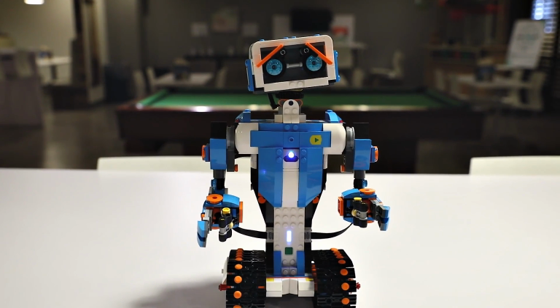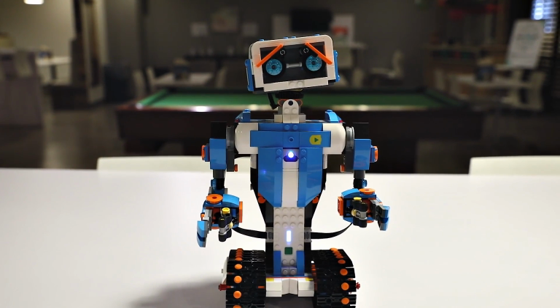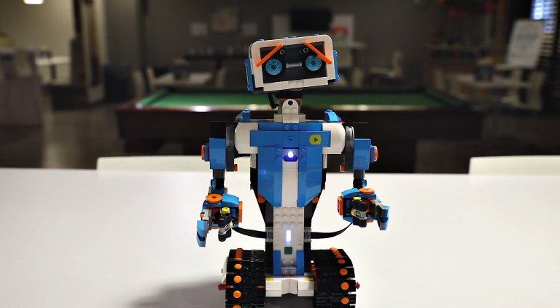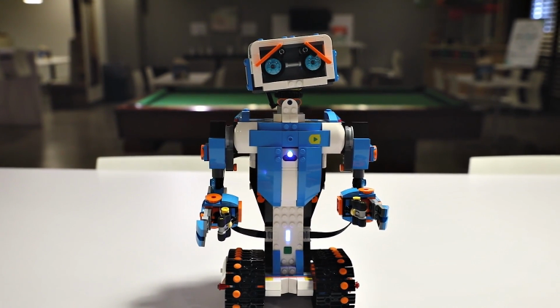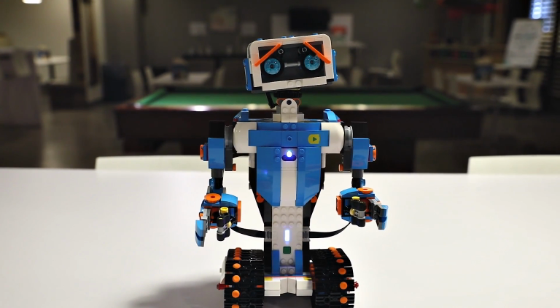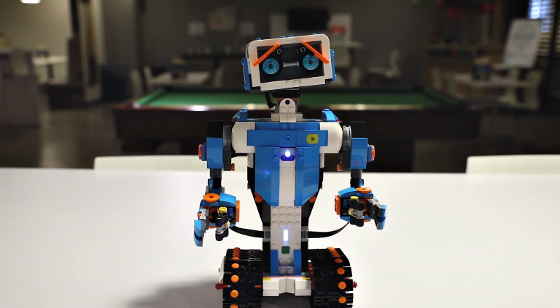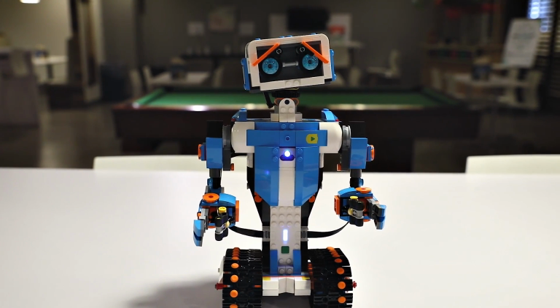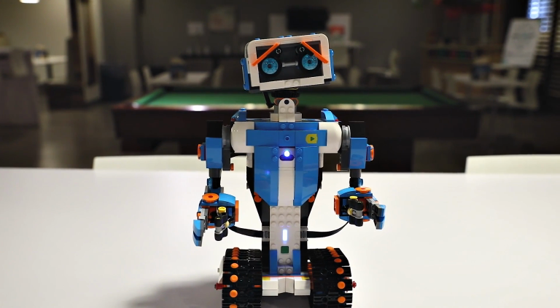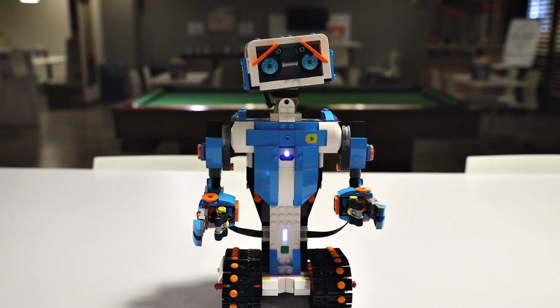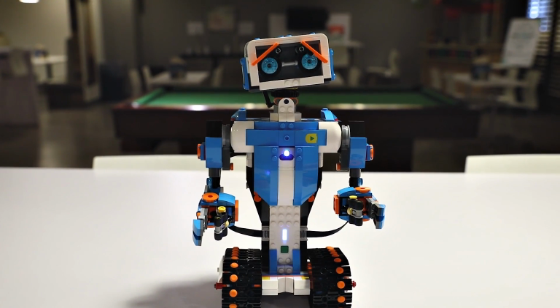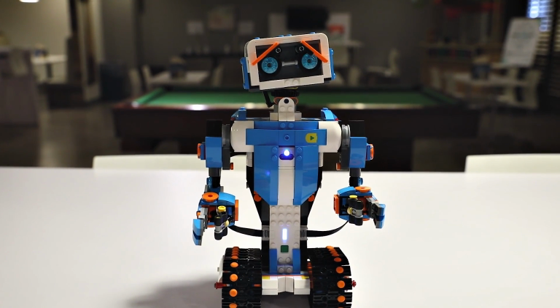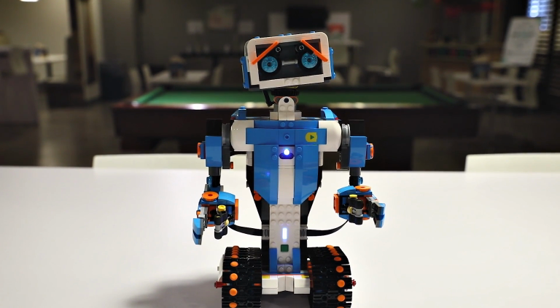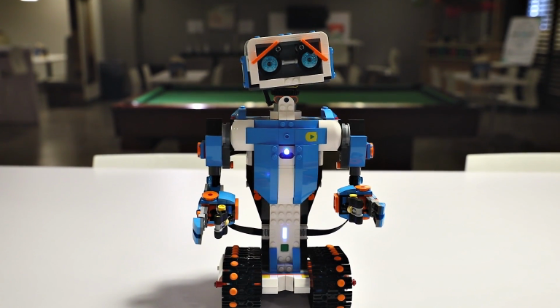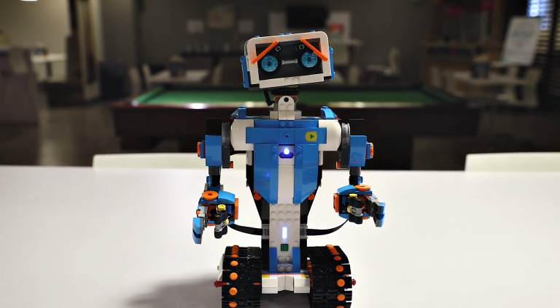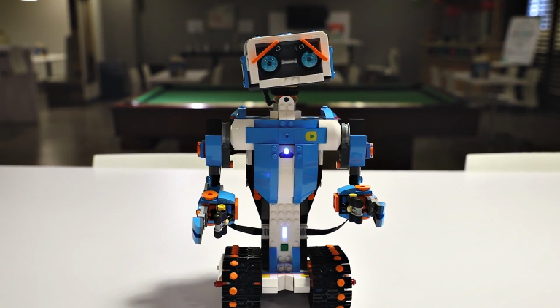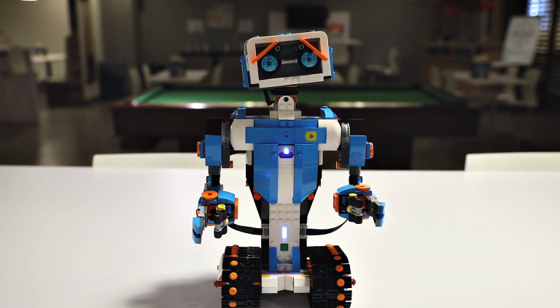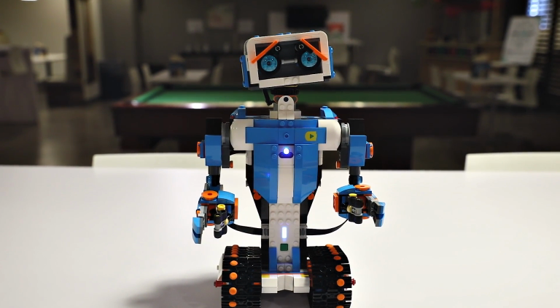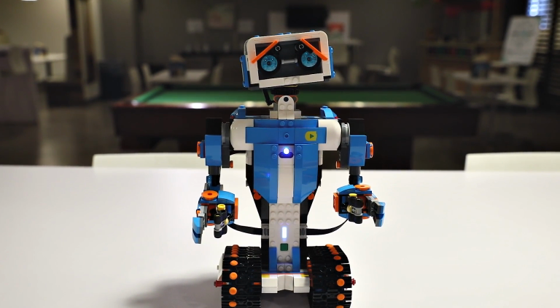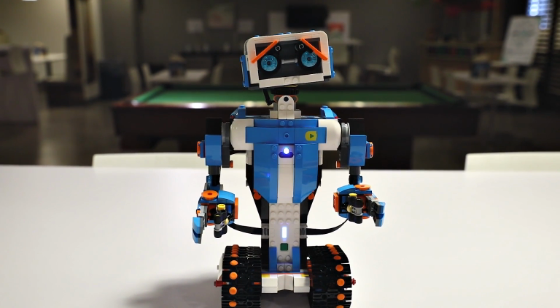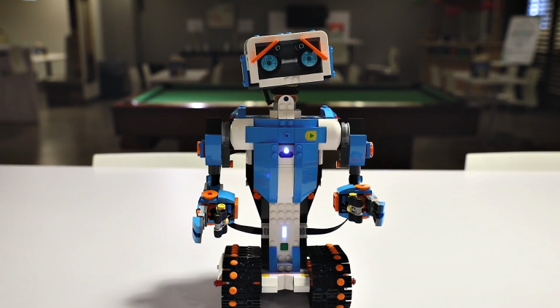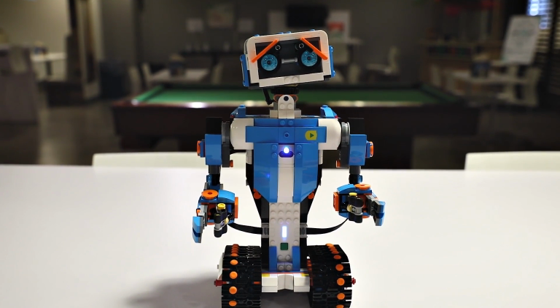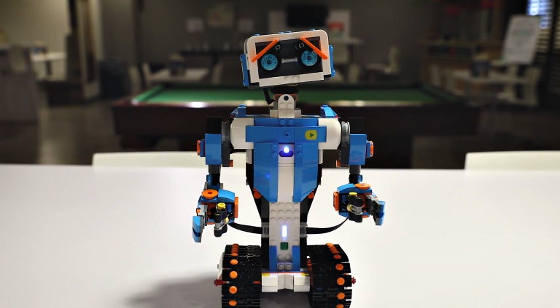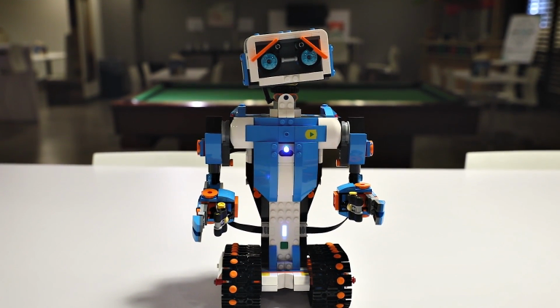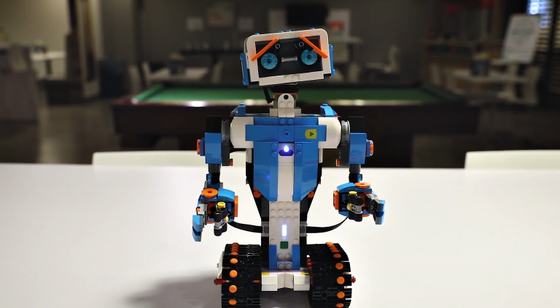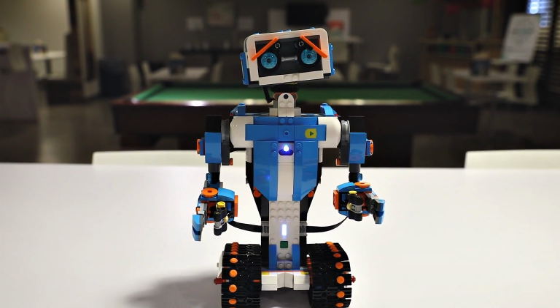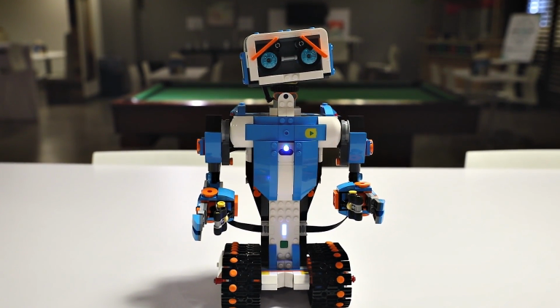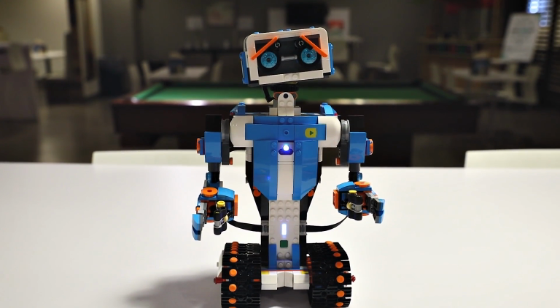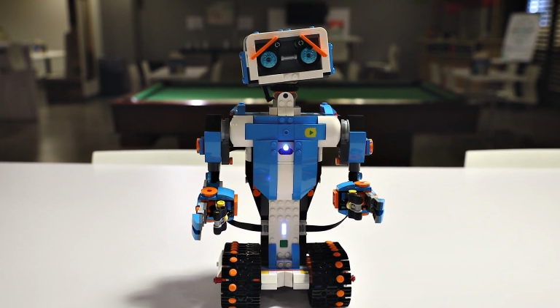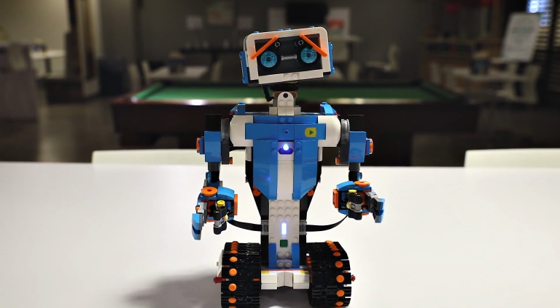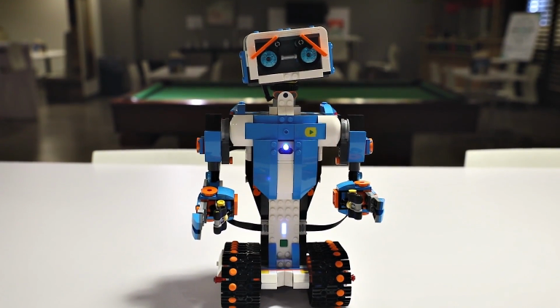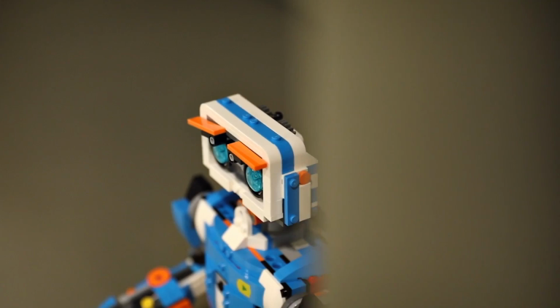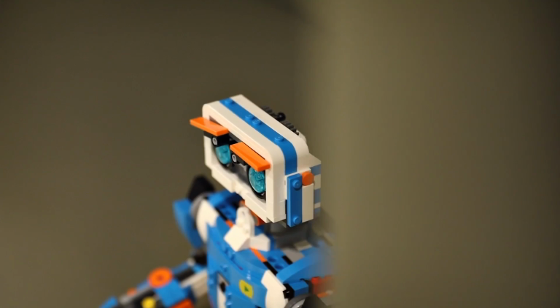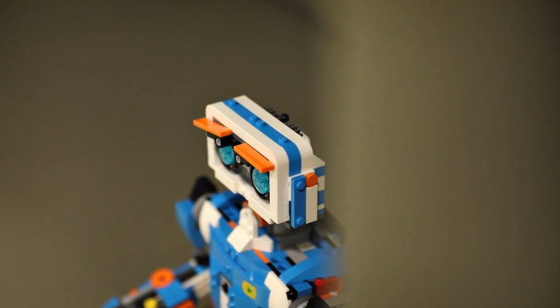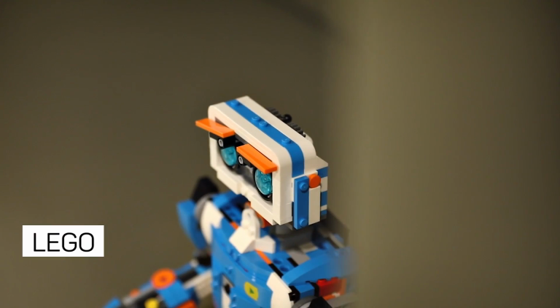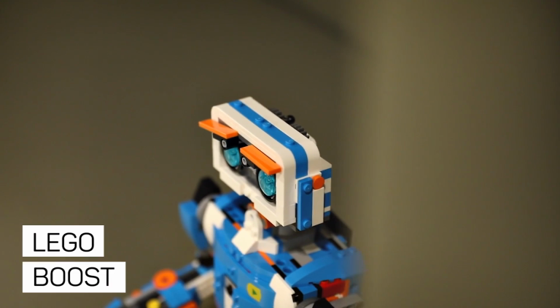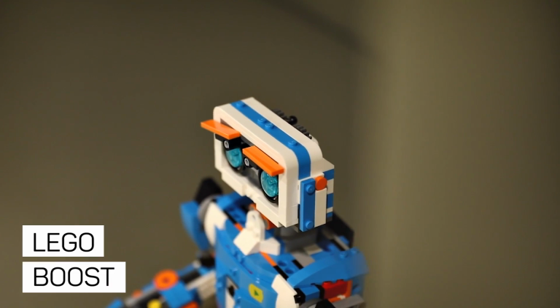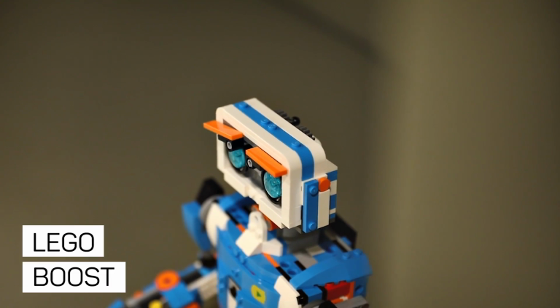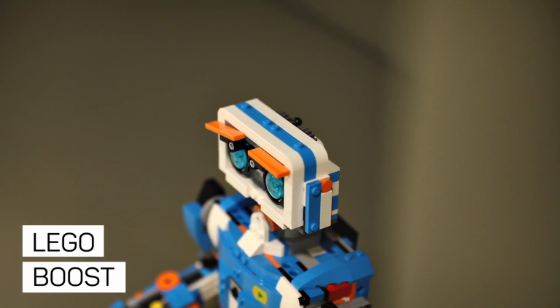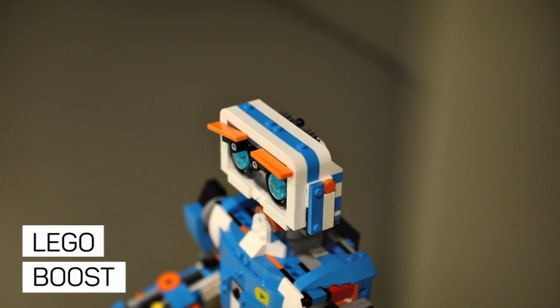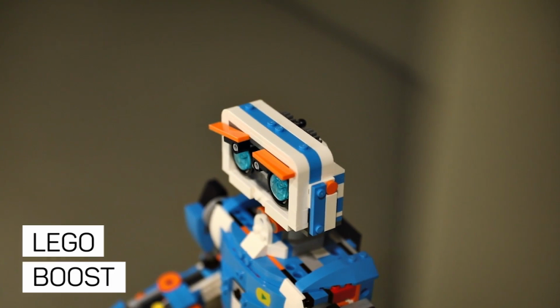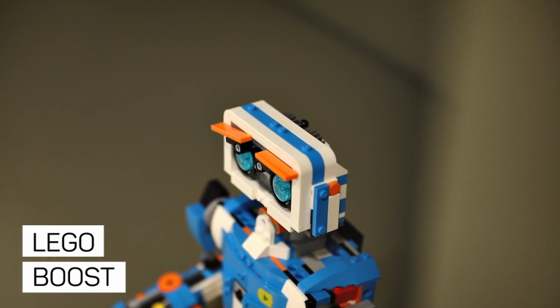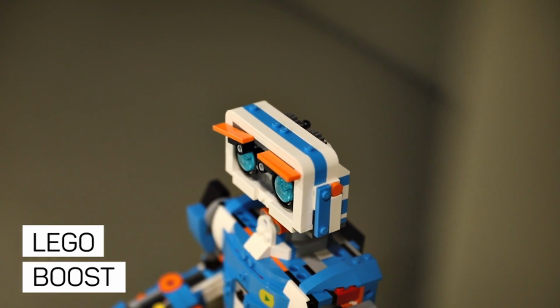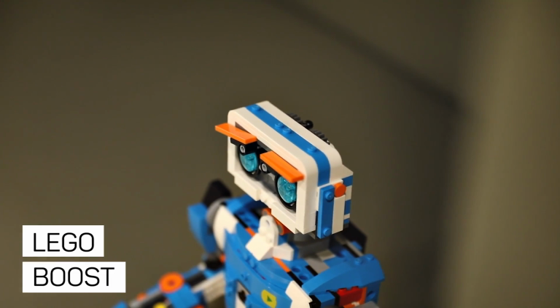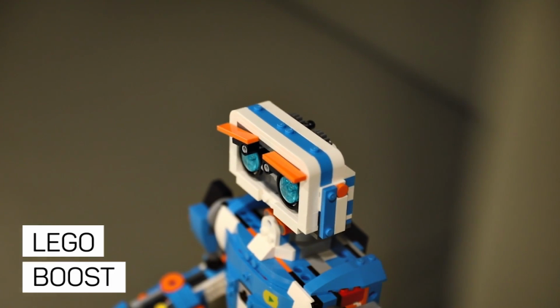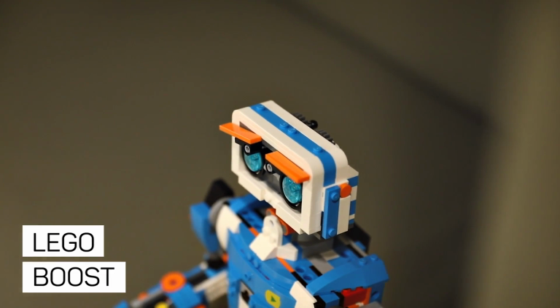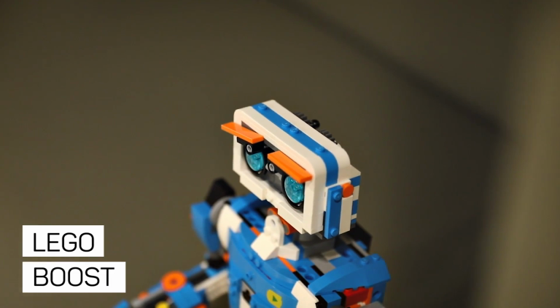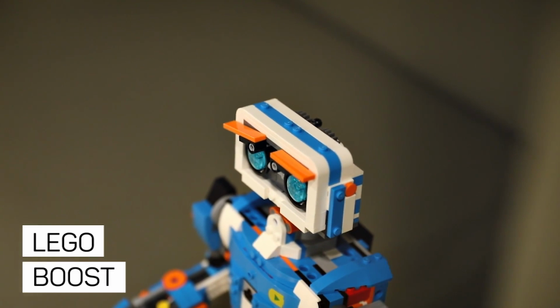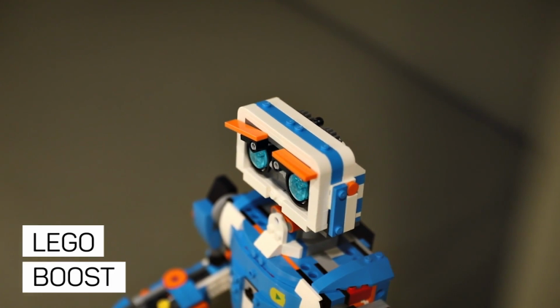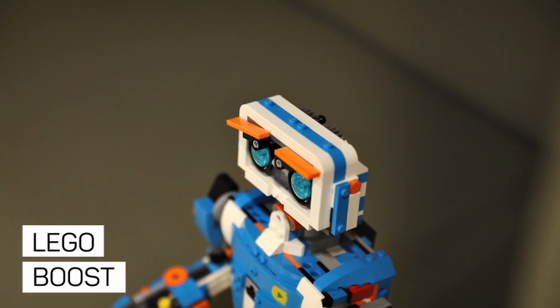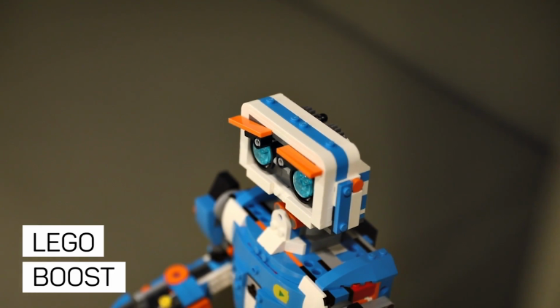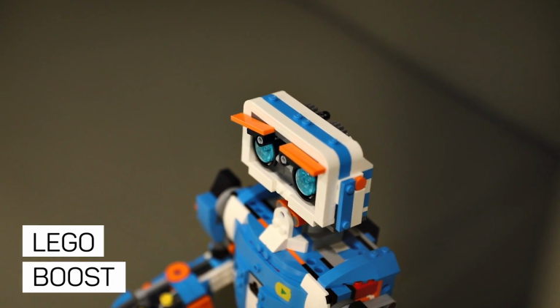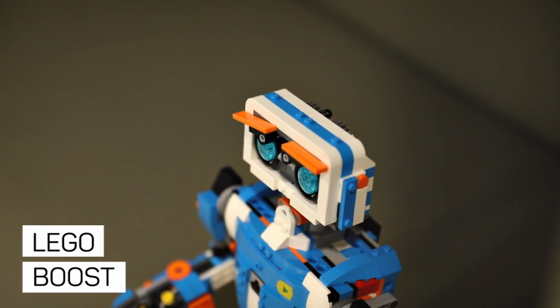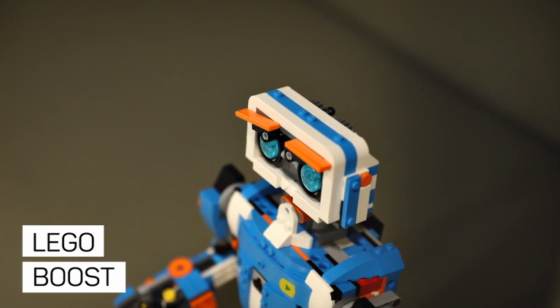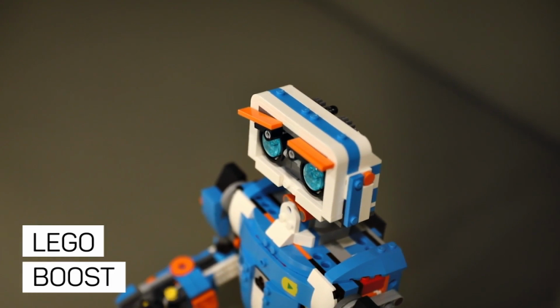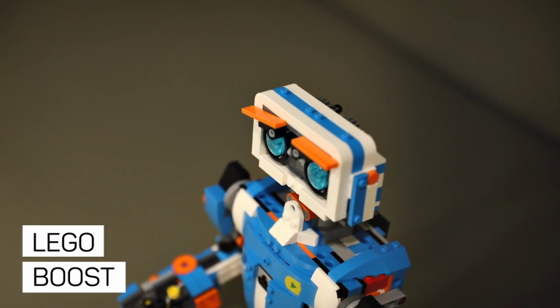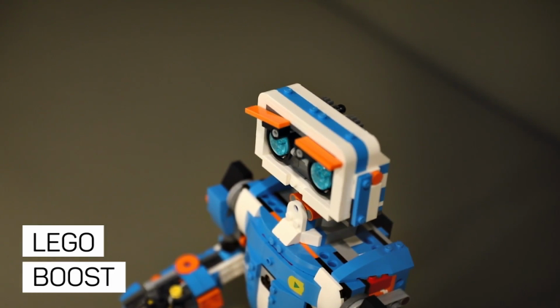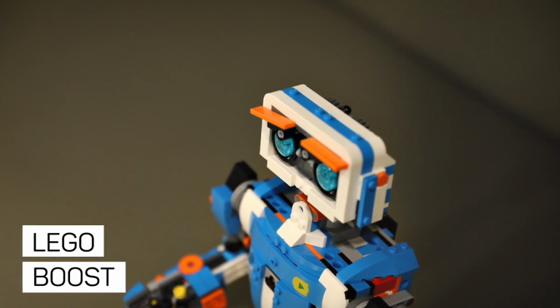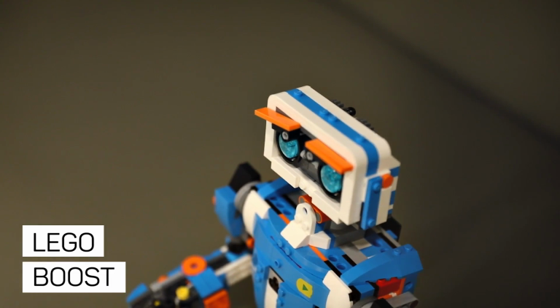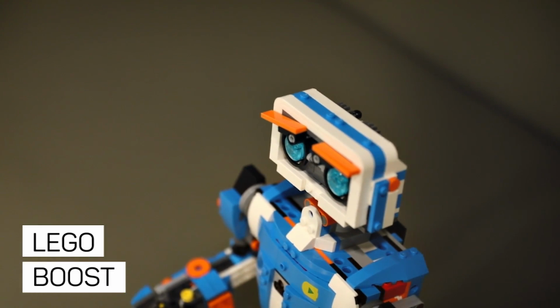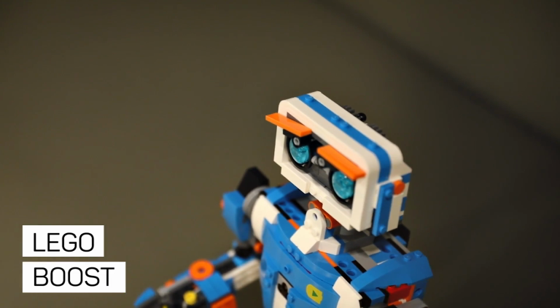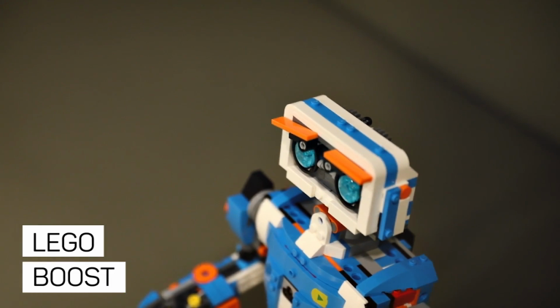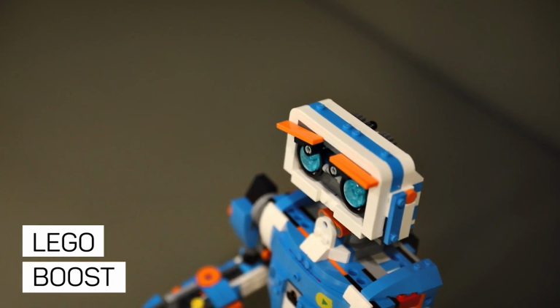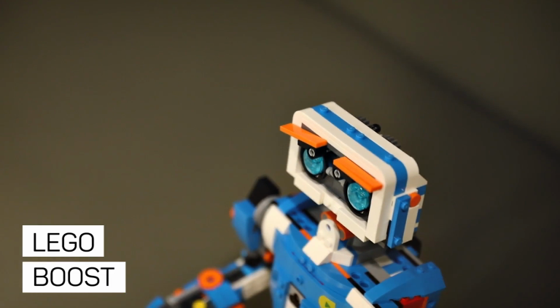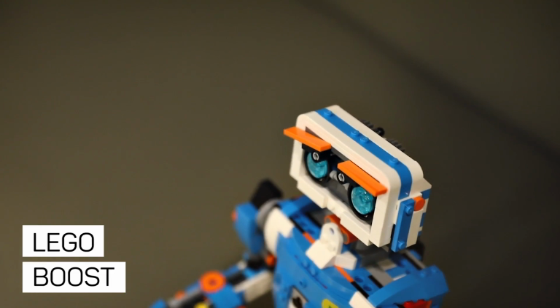Hi, this is Scott Stein, and this should be your next LEGO kit. Your next LEGO kit could be one that makes cool robots — like really cool ones.